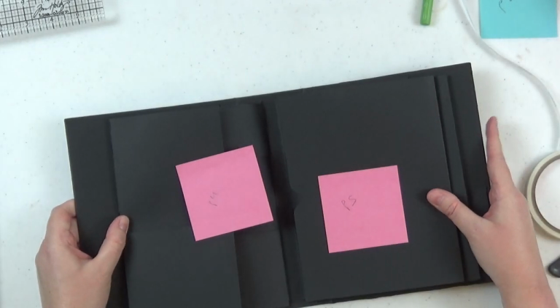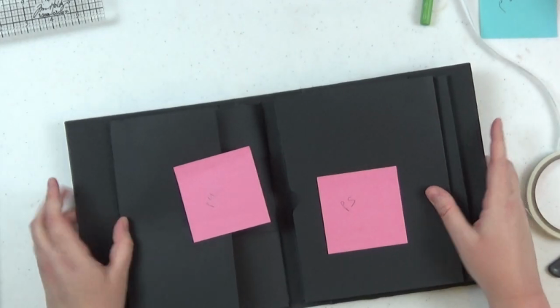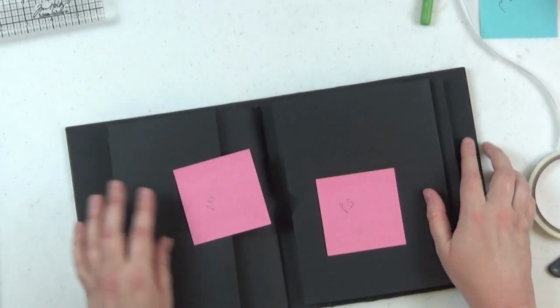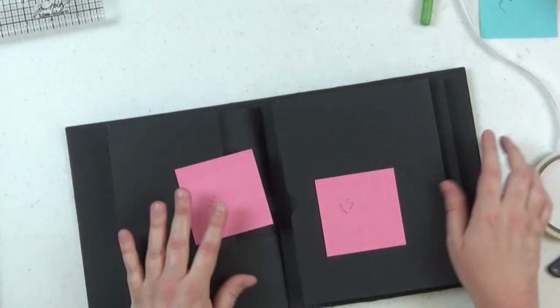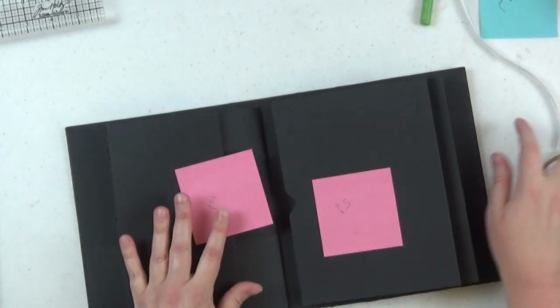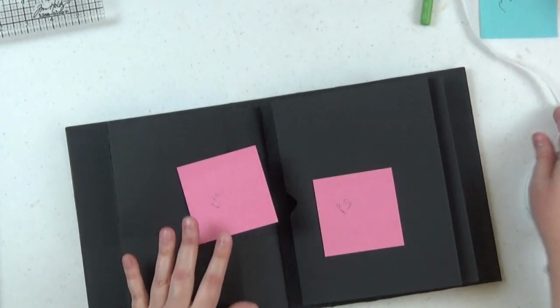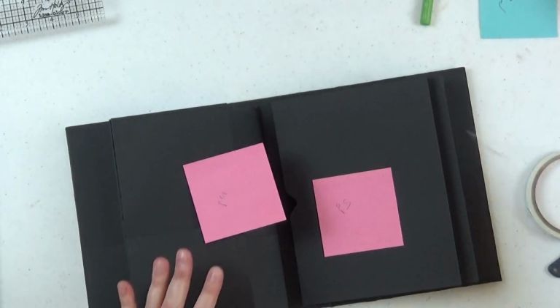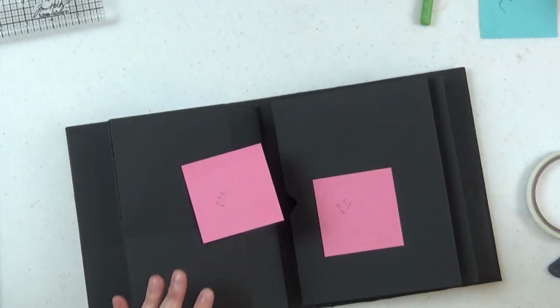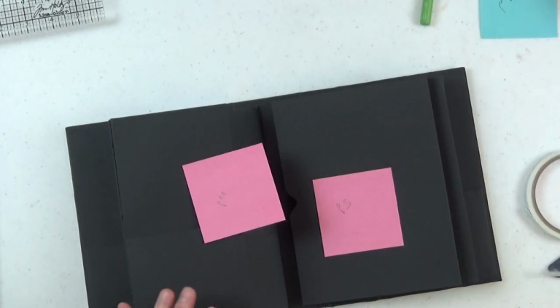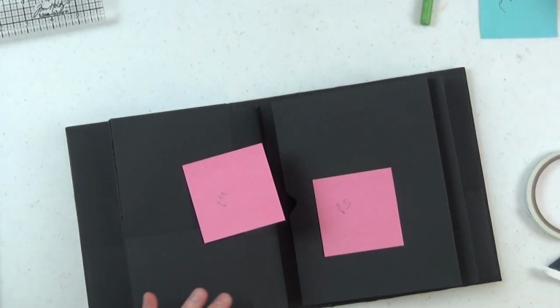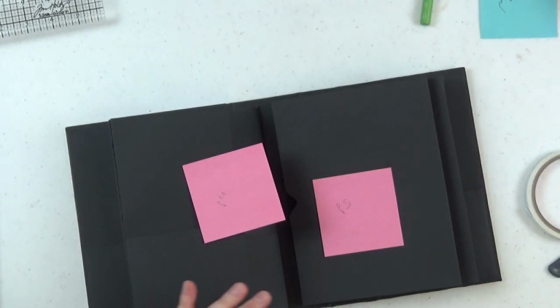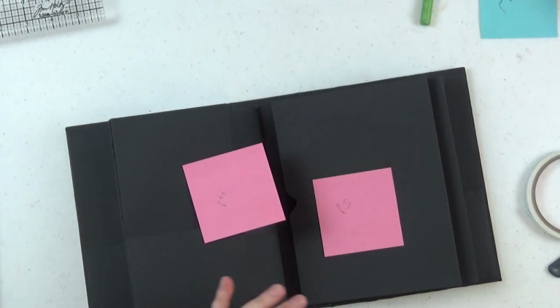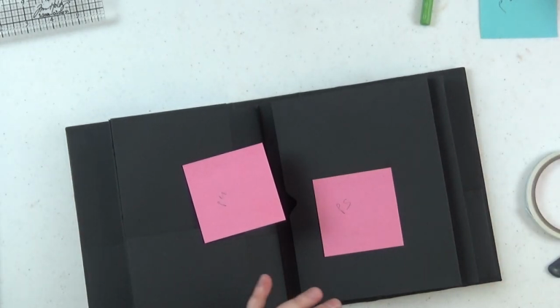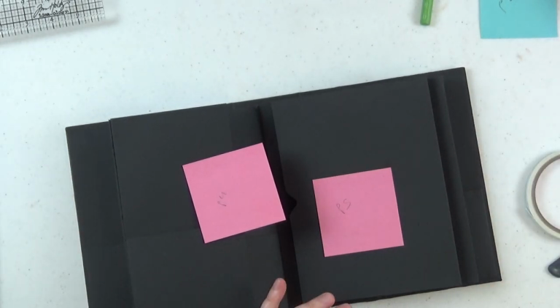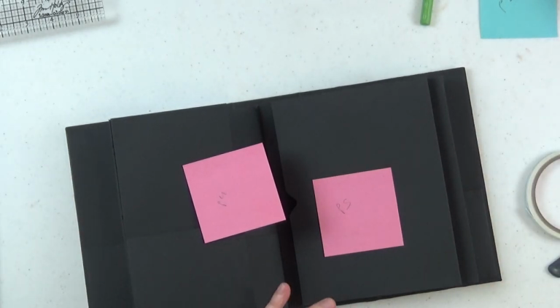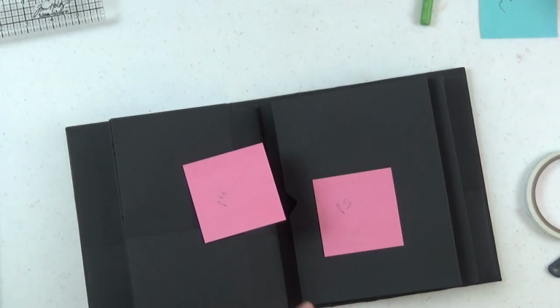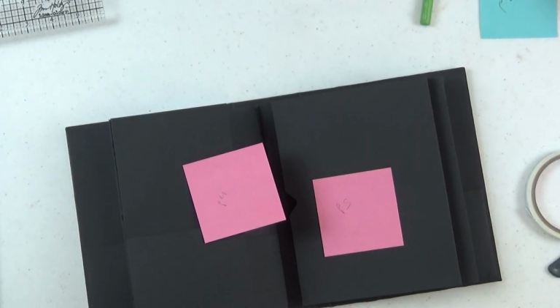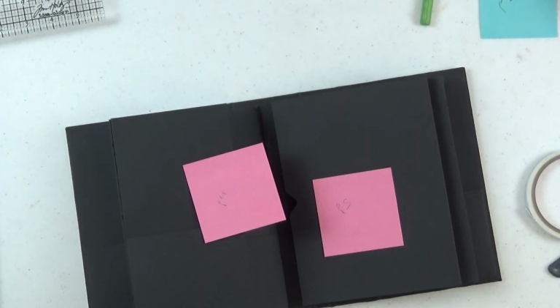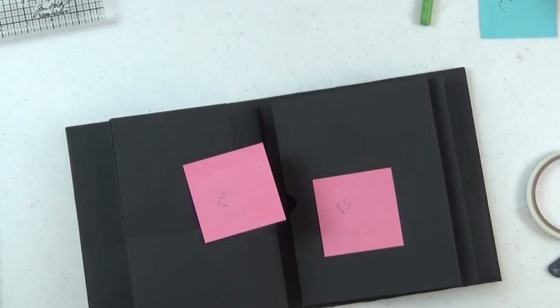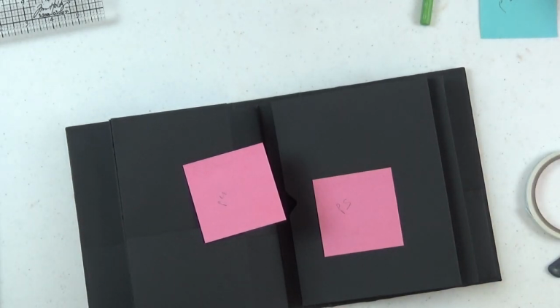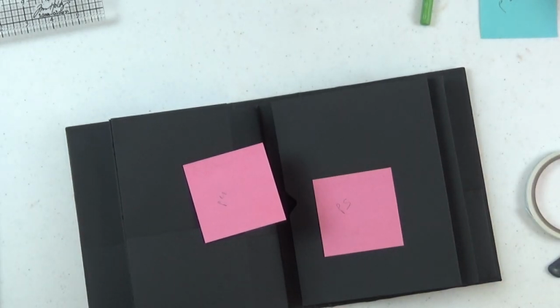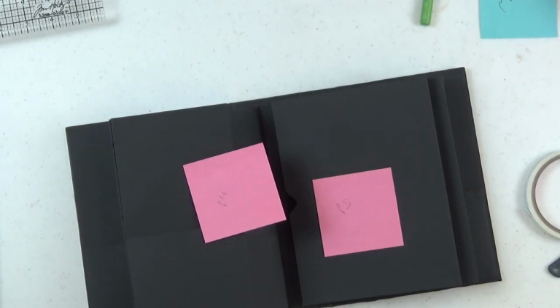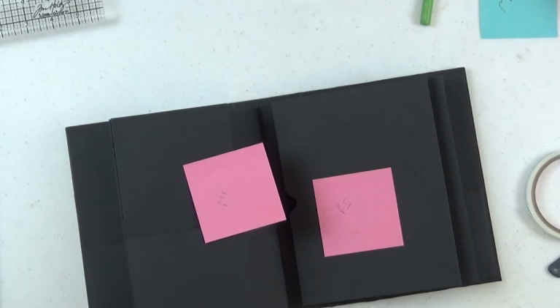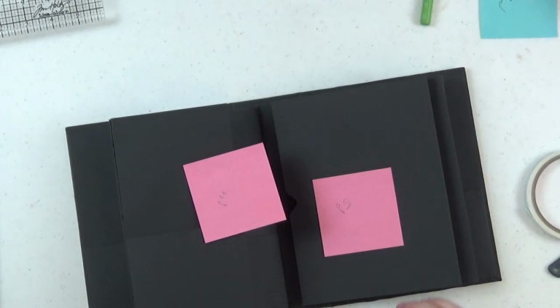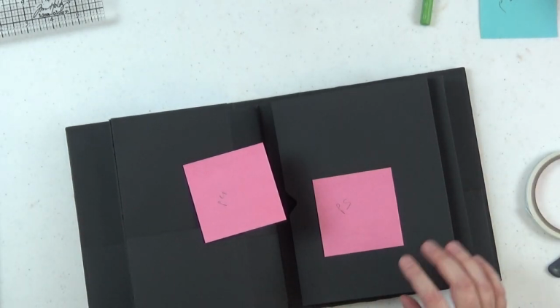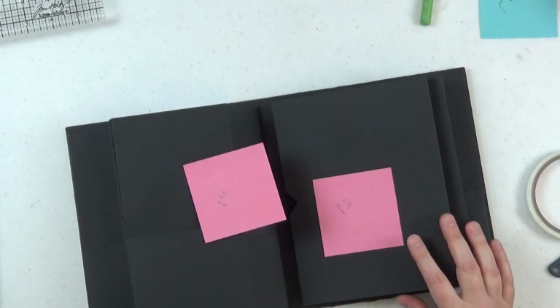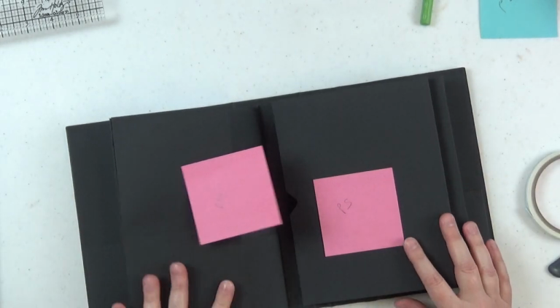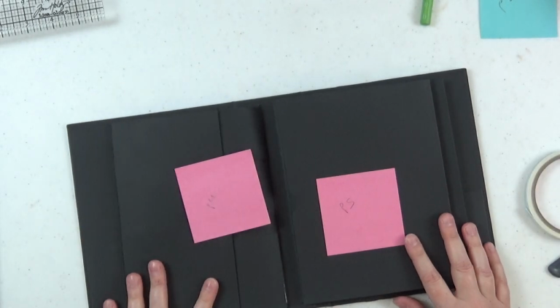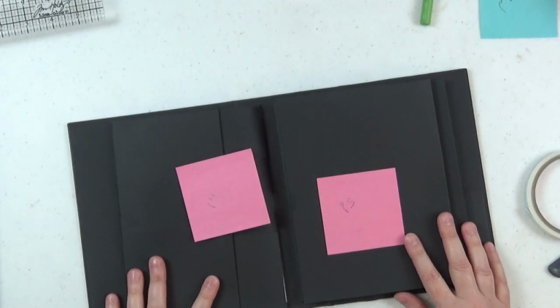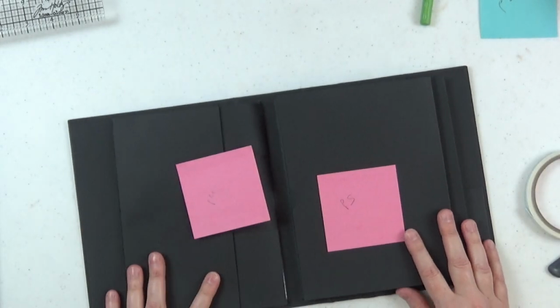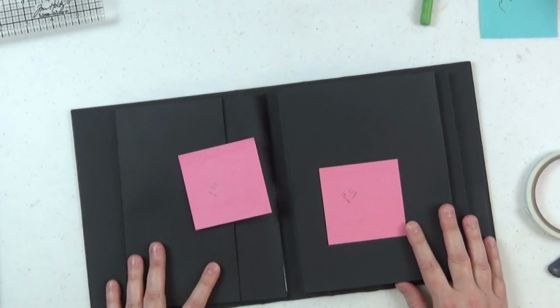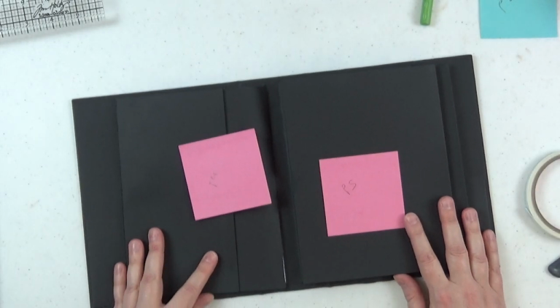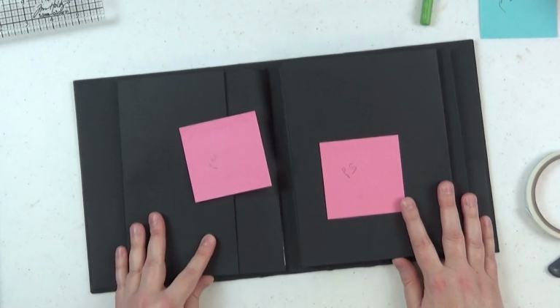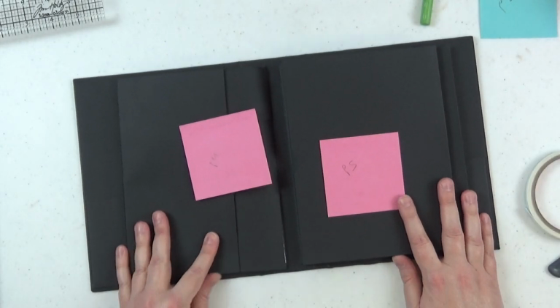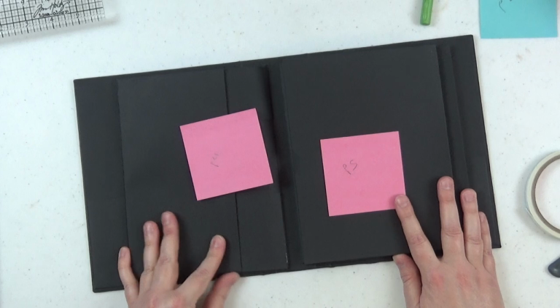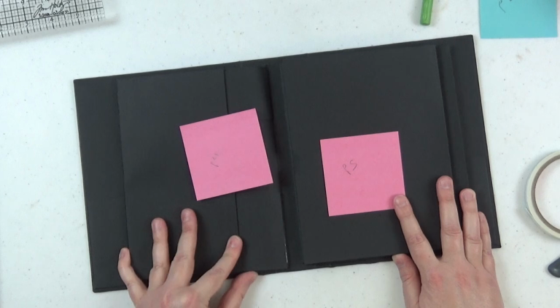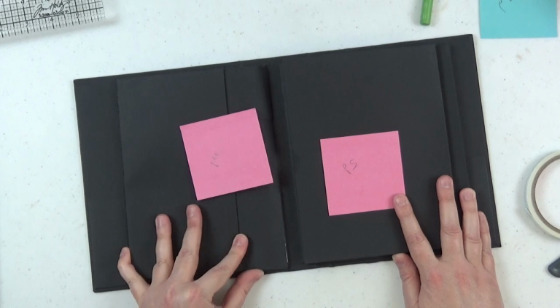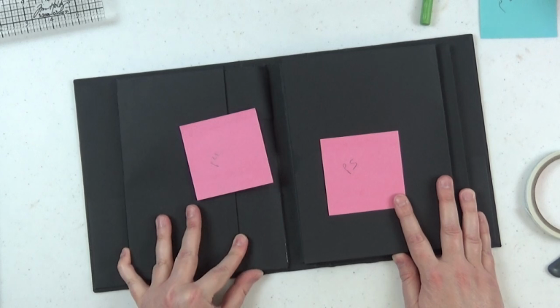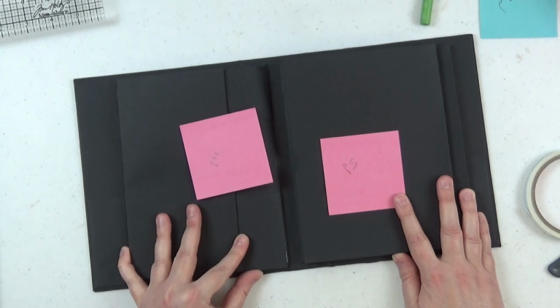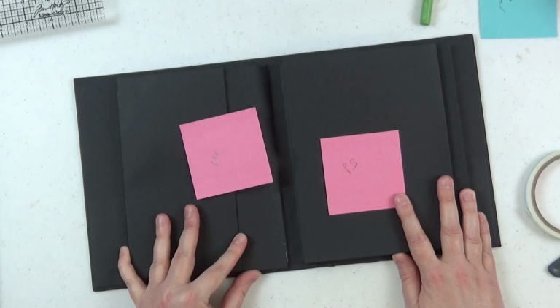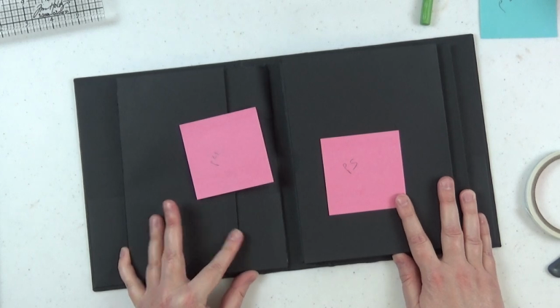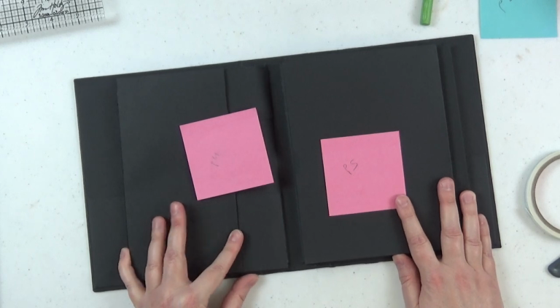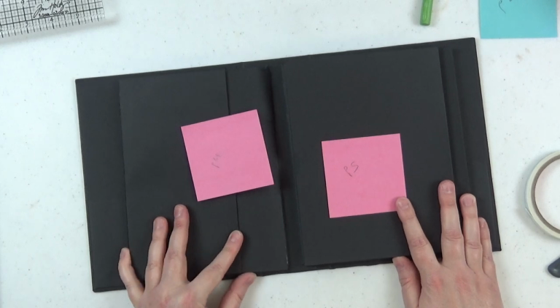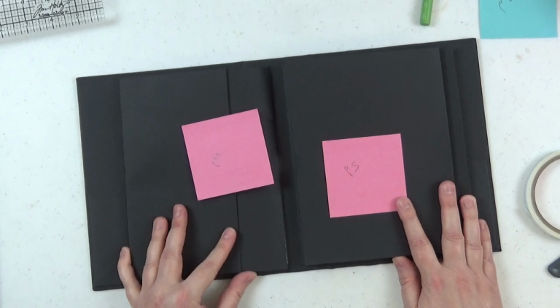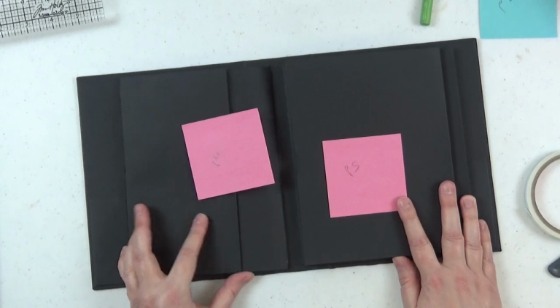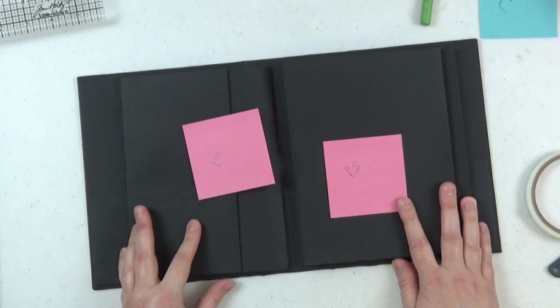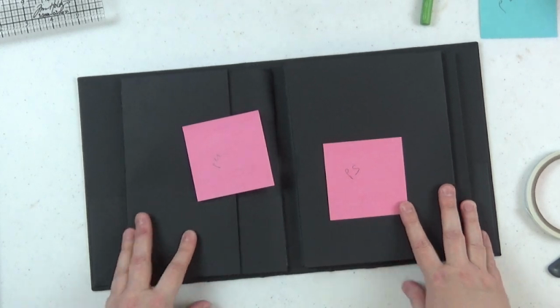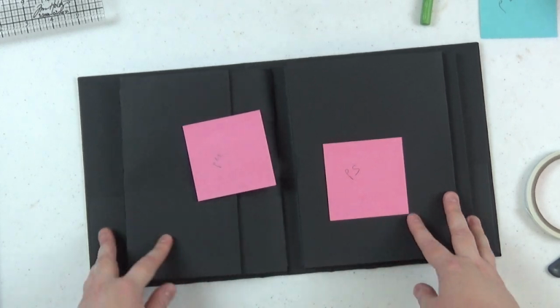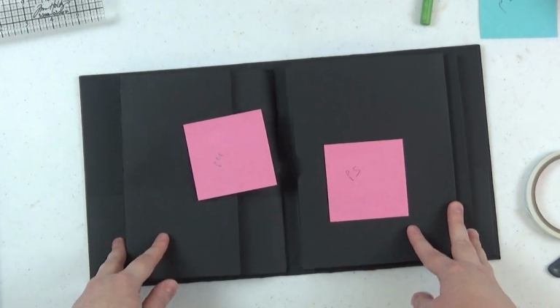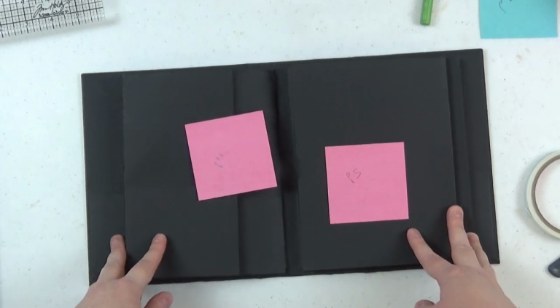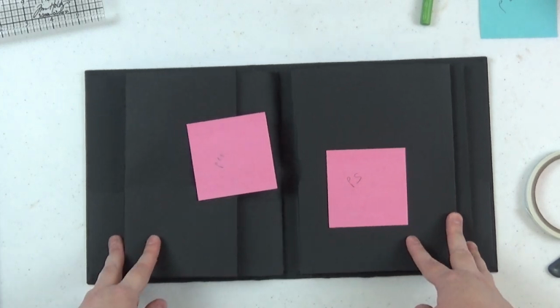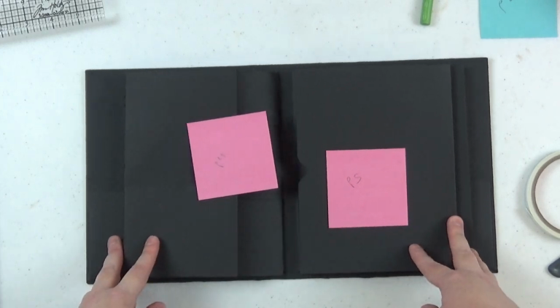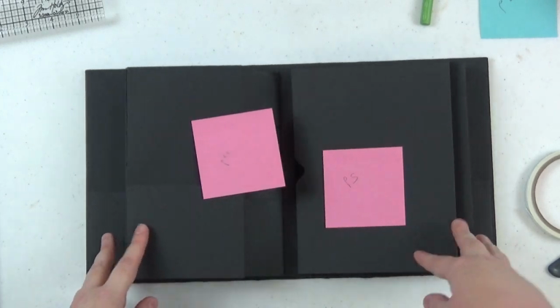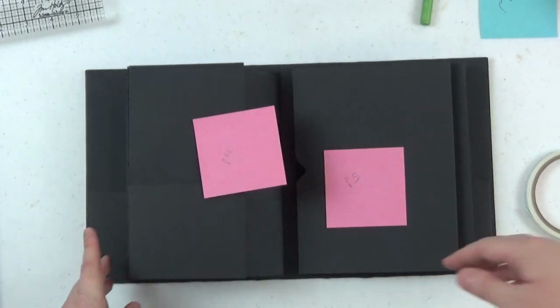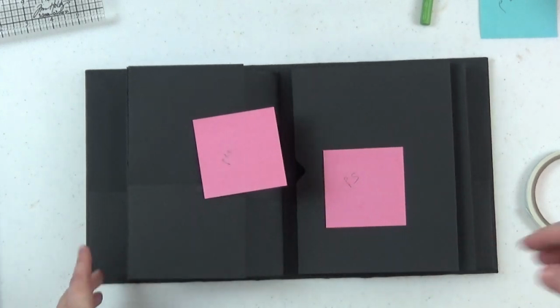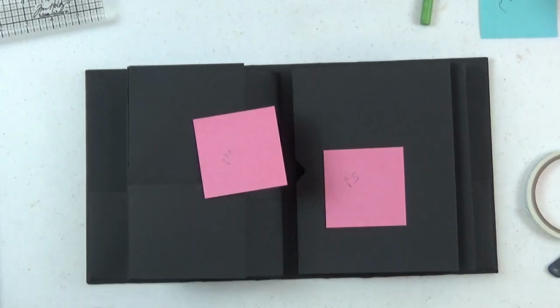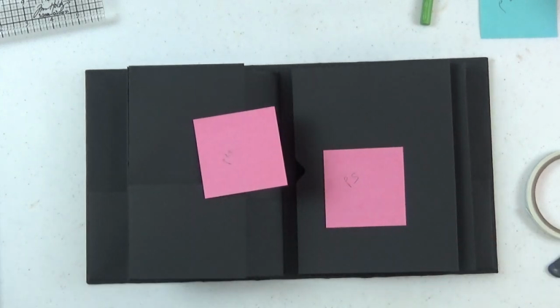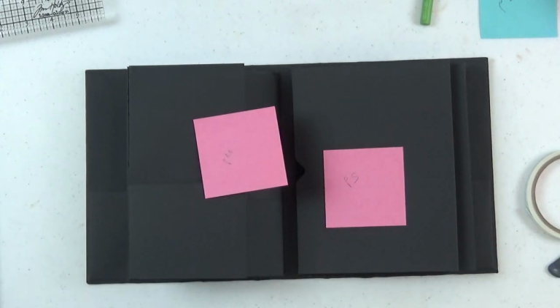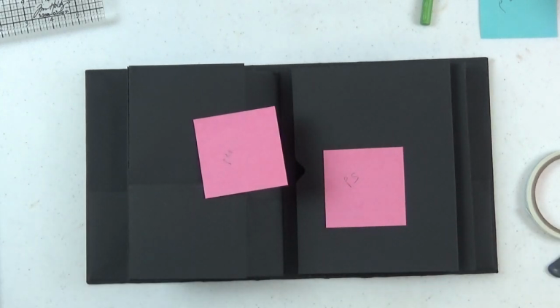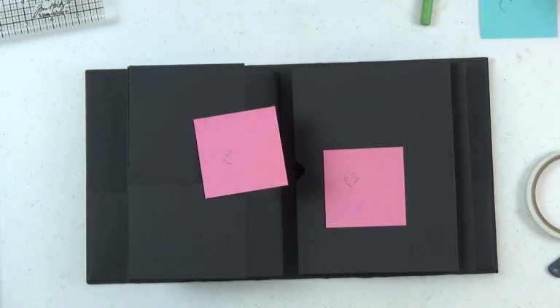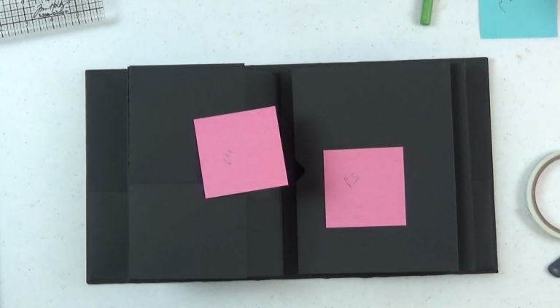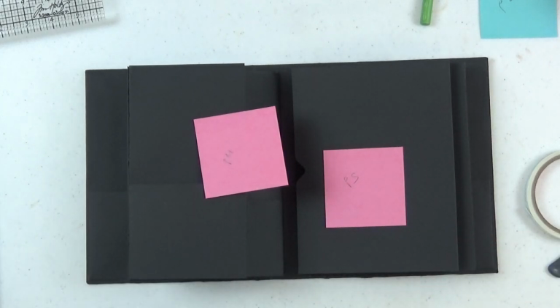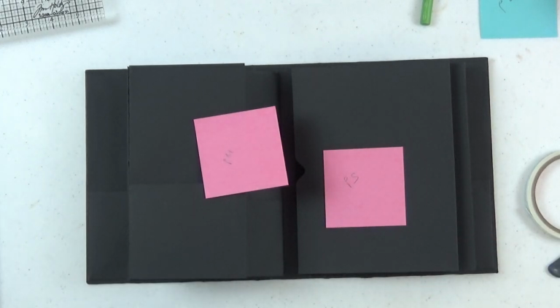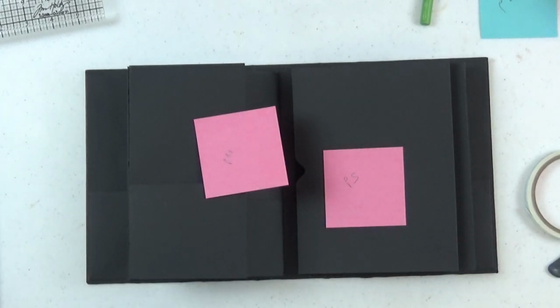That is it for this video. In the next video I'll show you how I decorated this album. Thanks so much for watching — I'll catch you in the next video, bye!